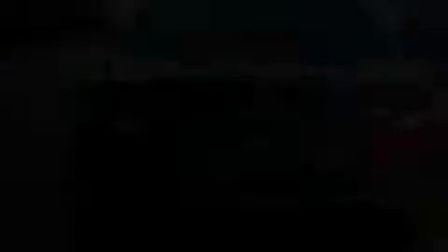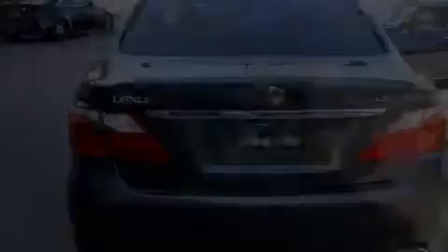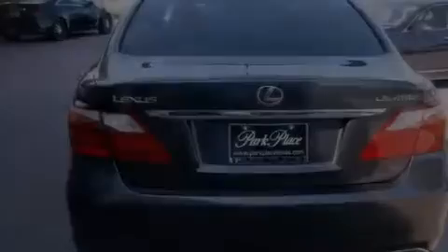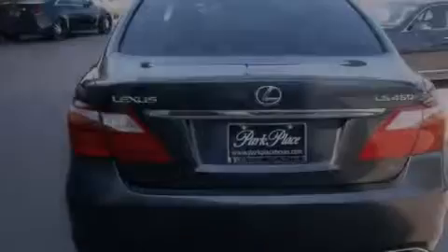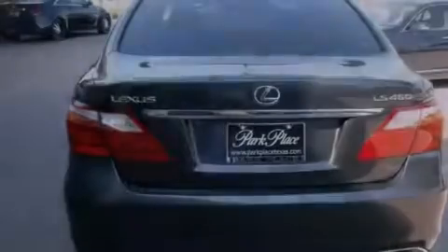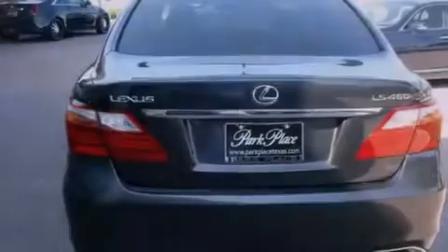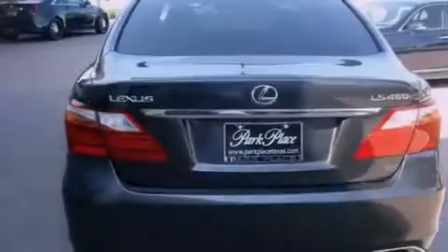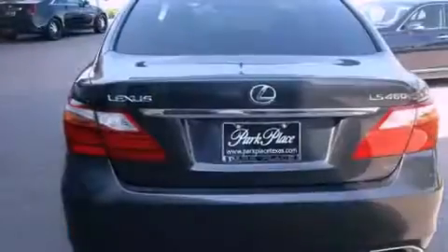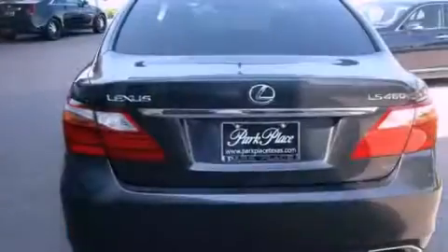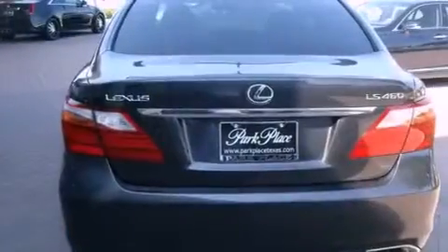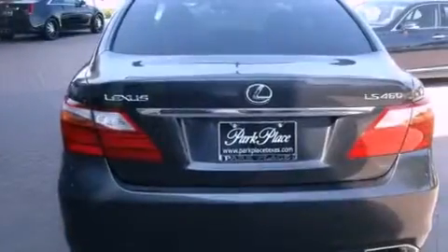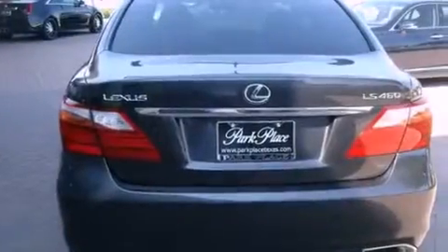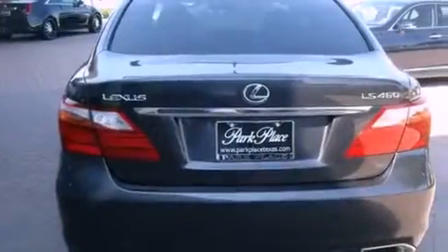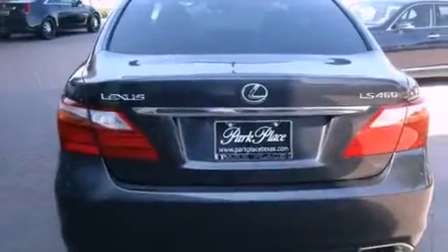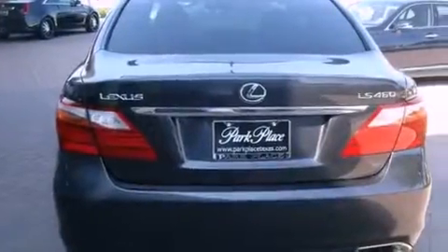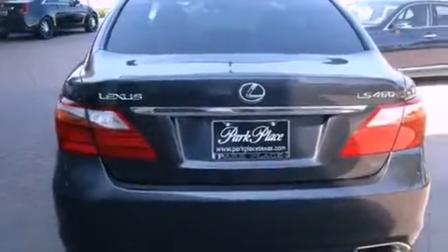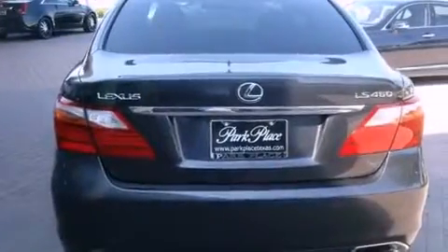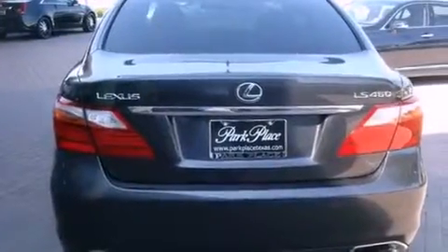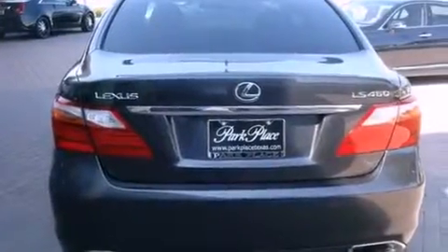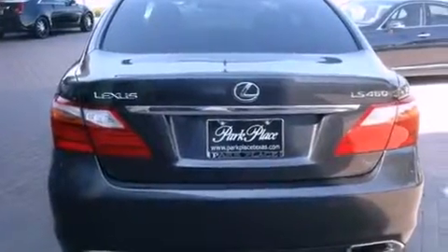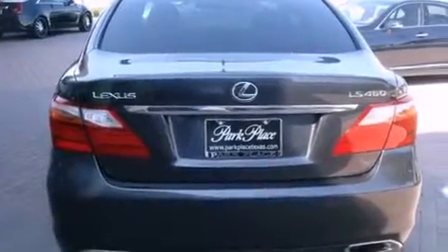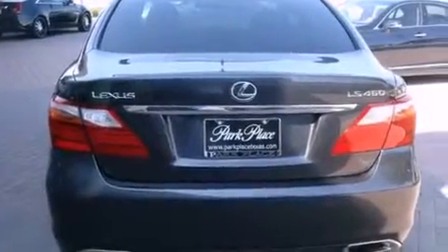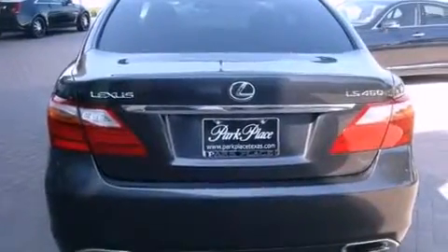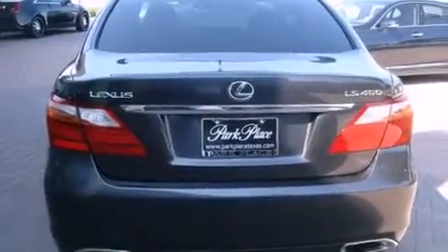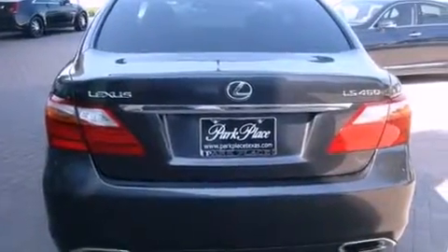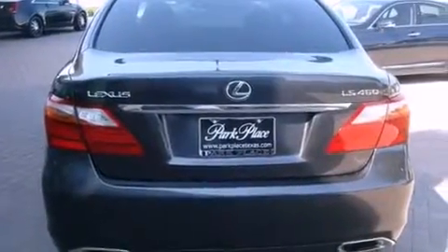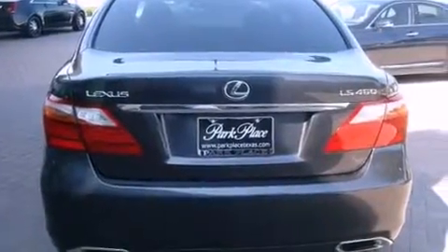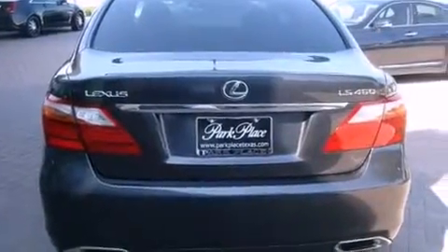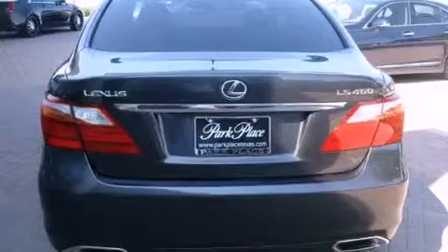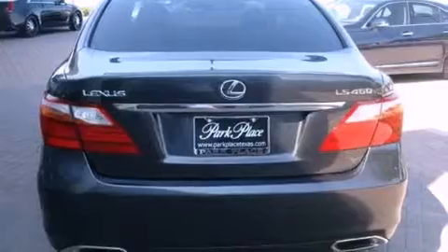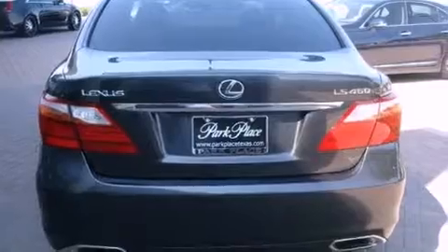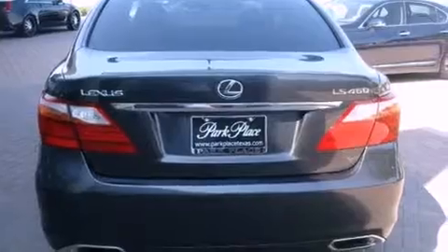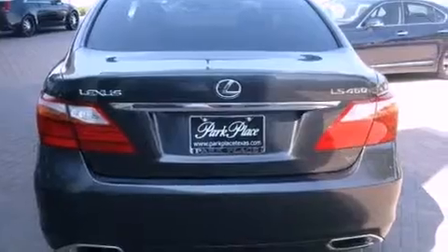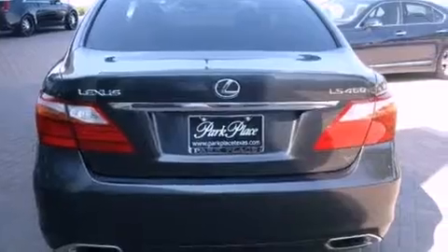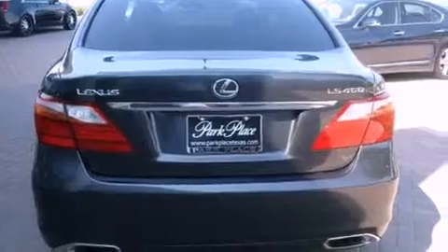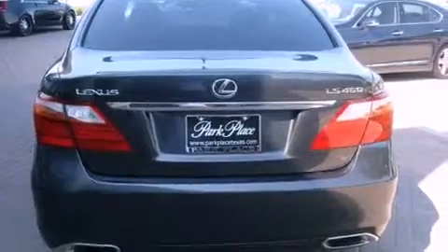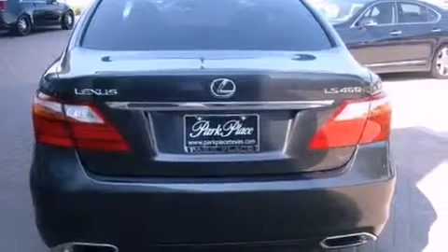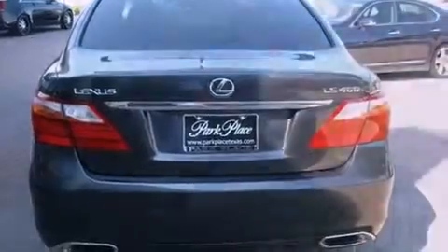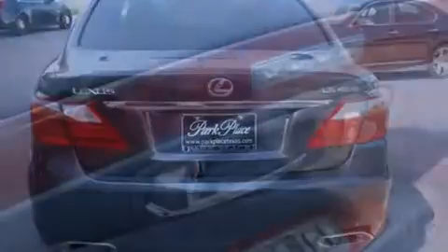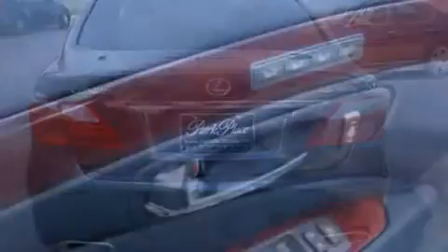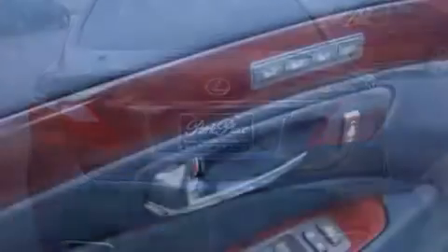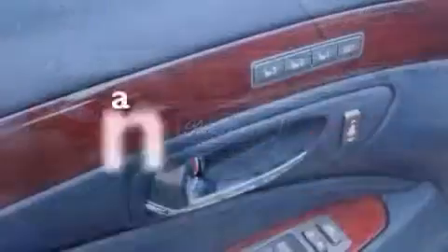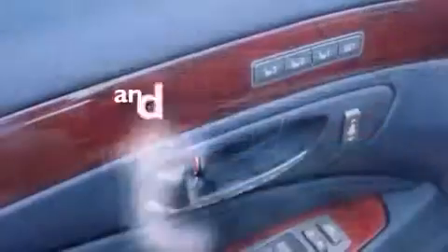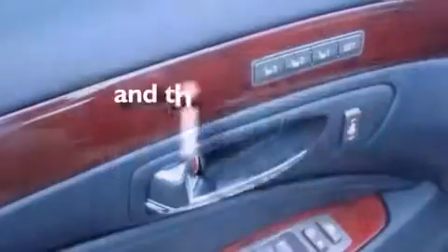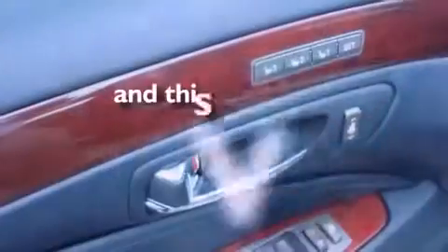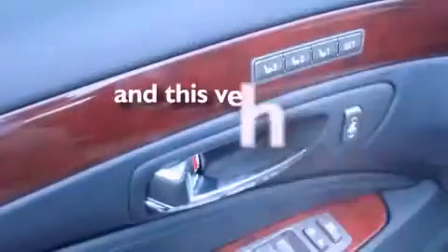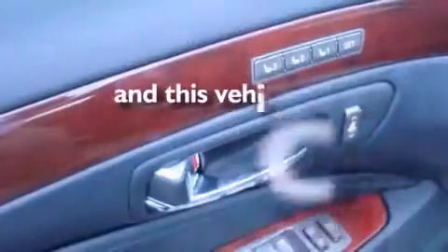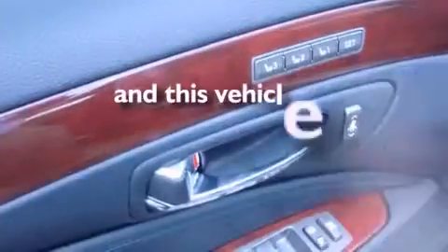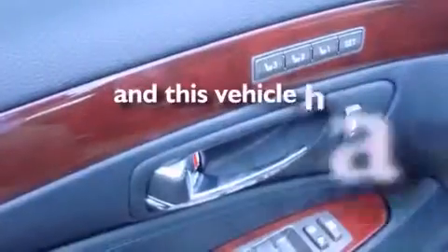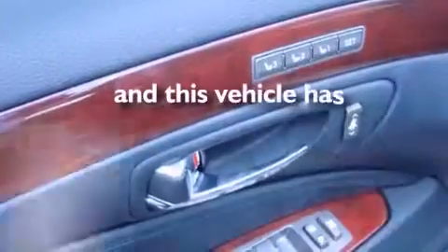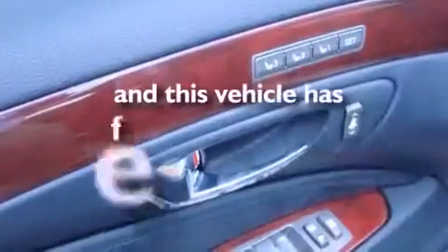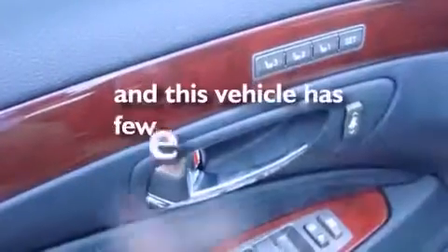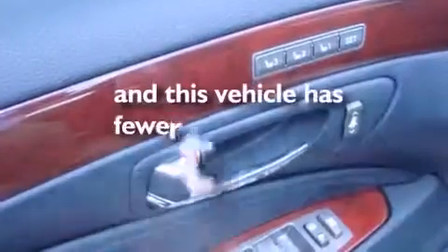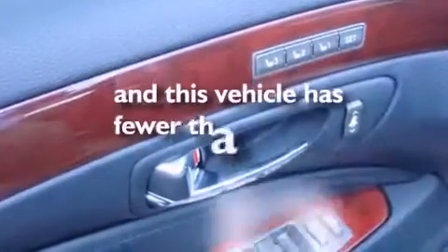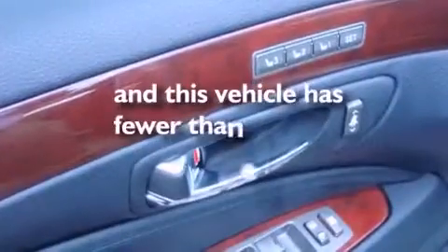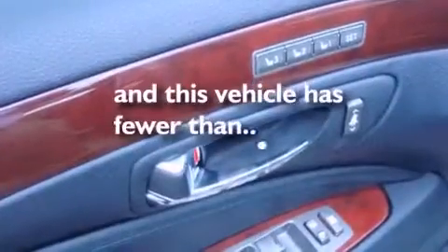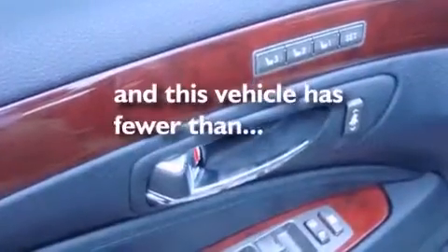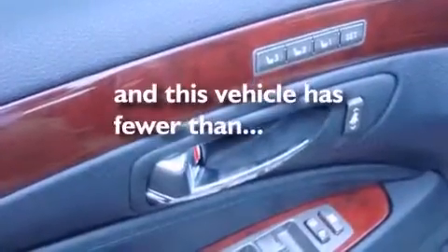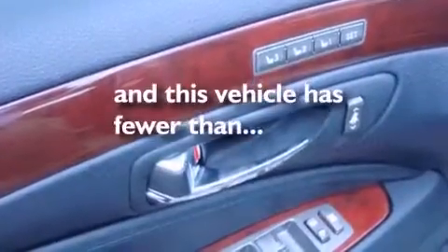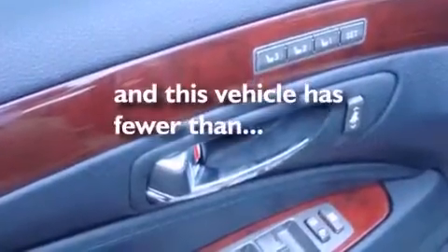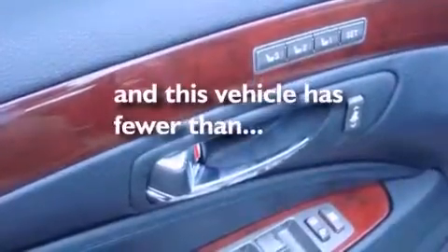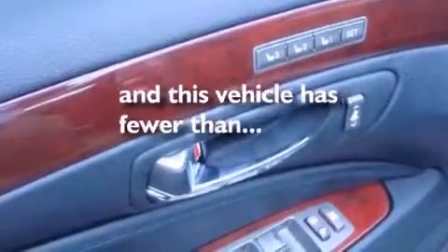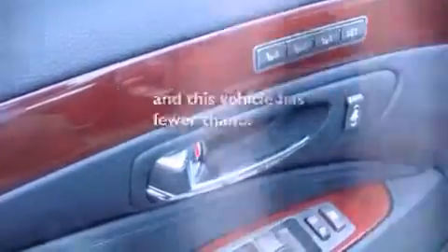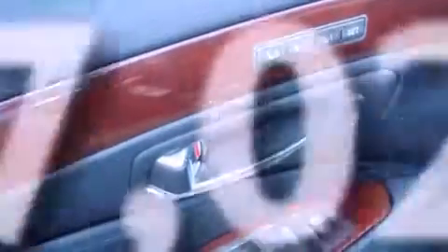Additional features include a low tire pressure indicator, a rear window defroster, and this vehicle has less than 18,000 miles.